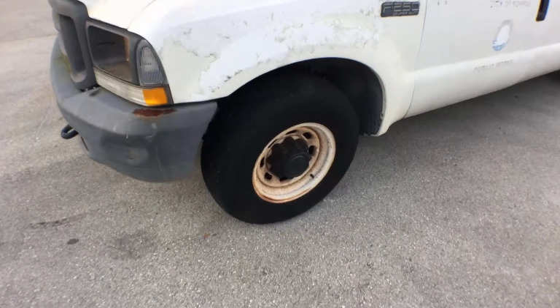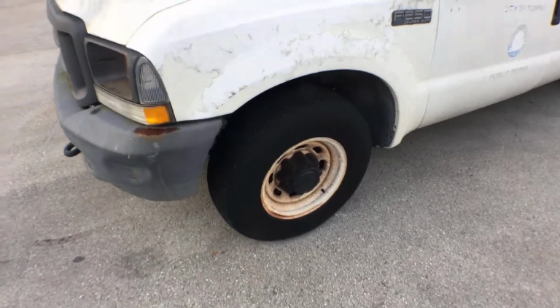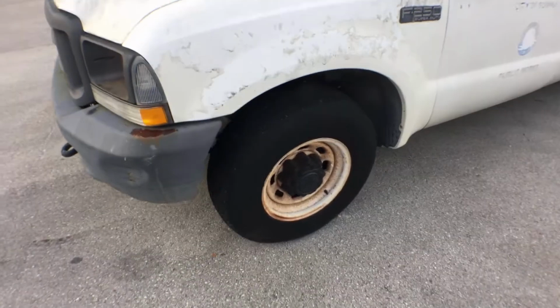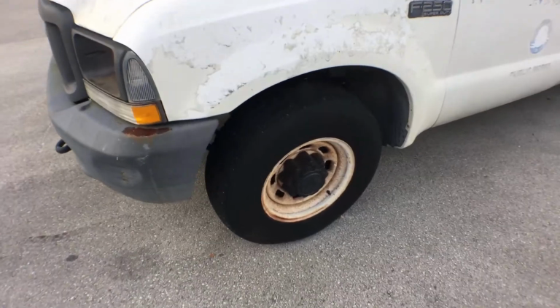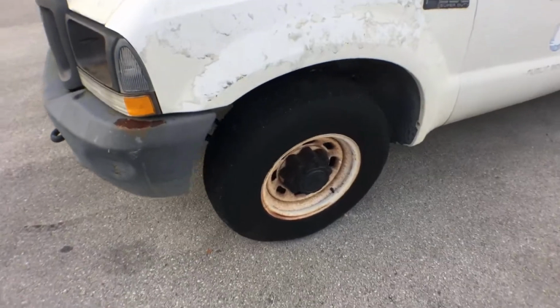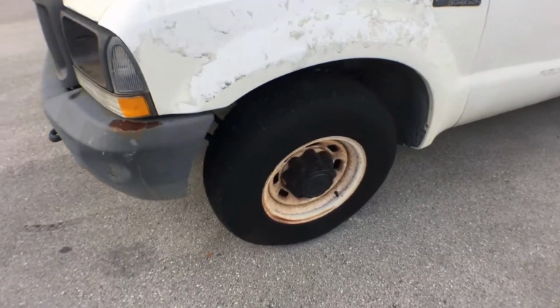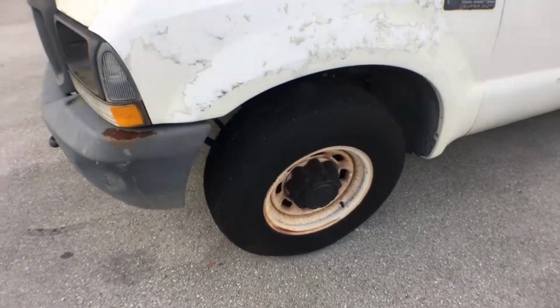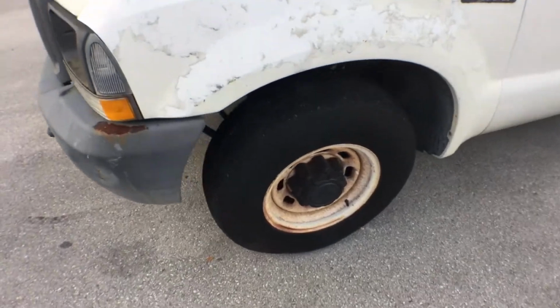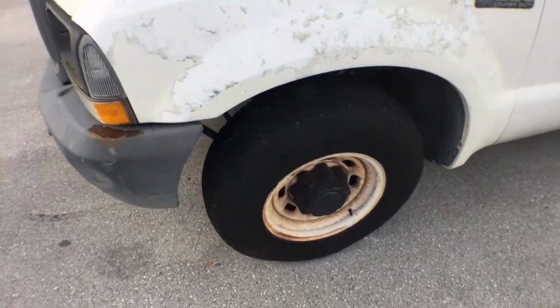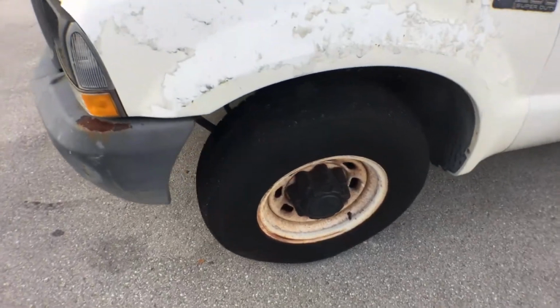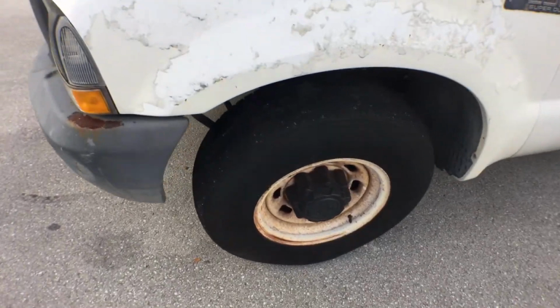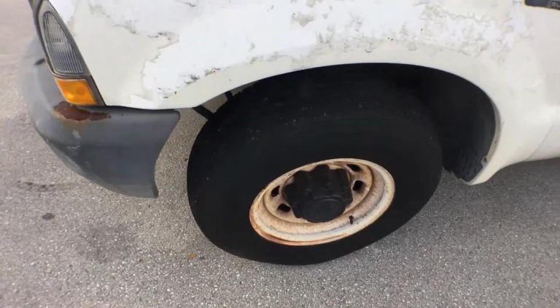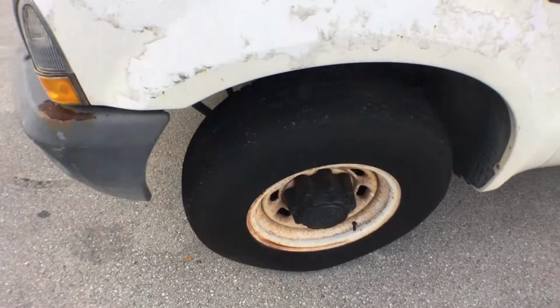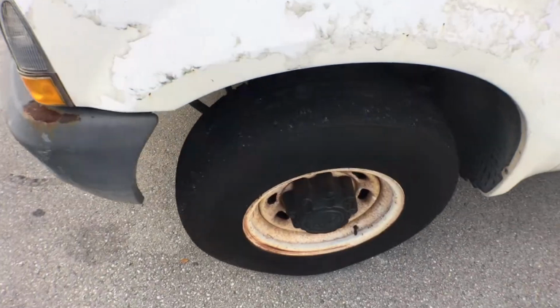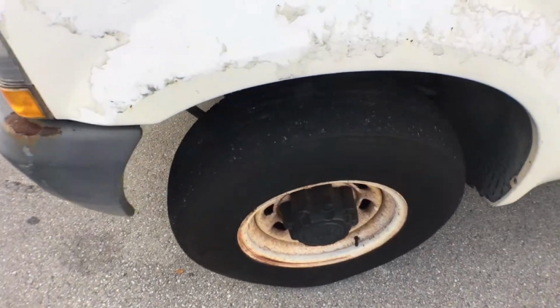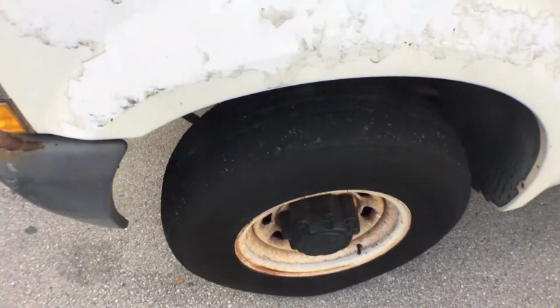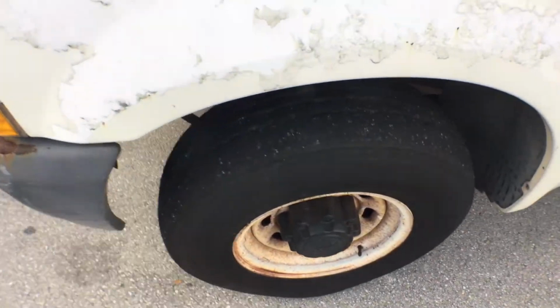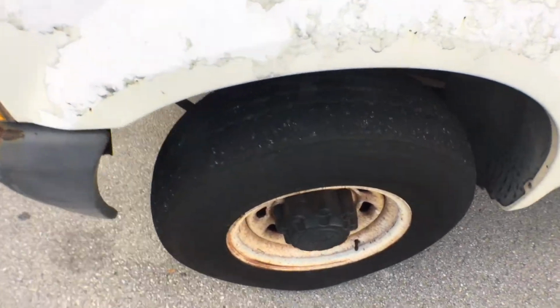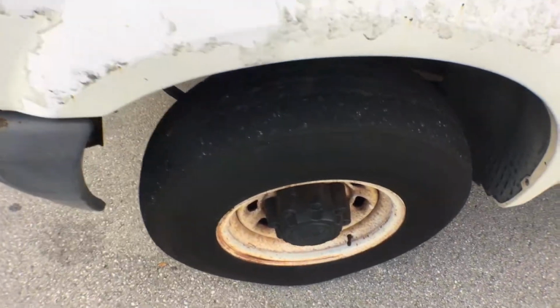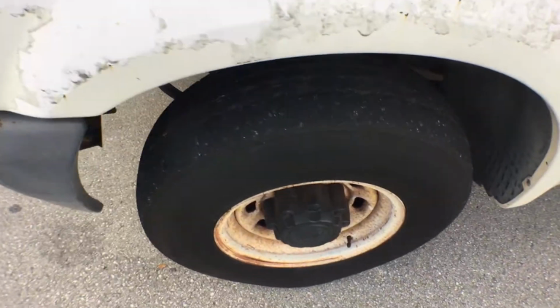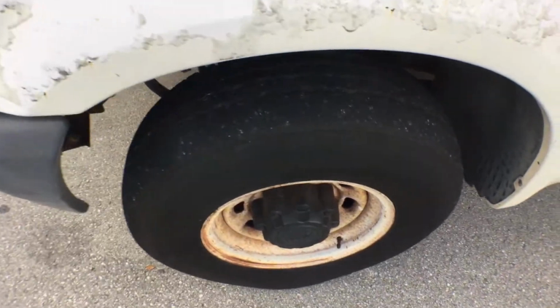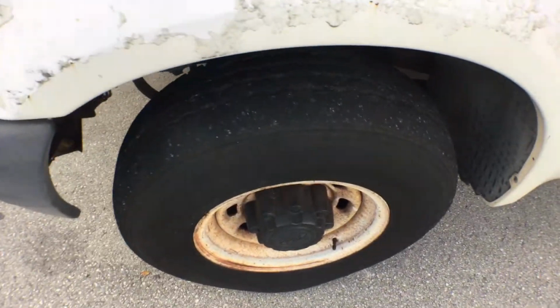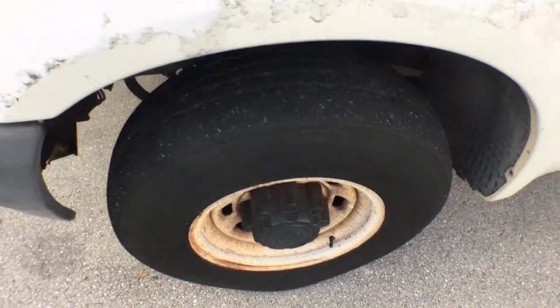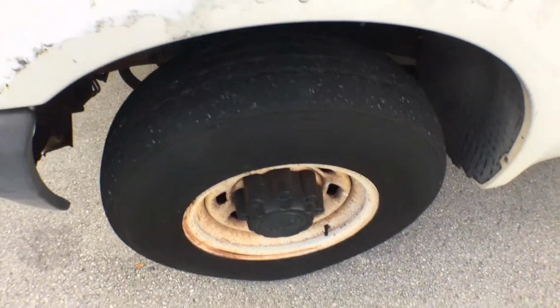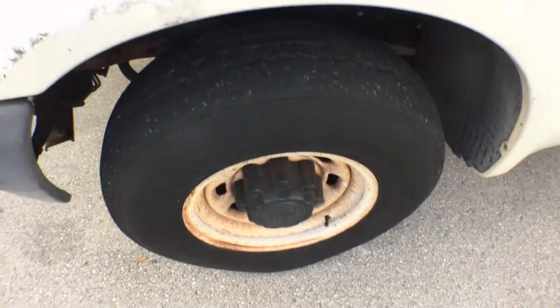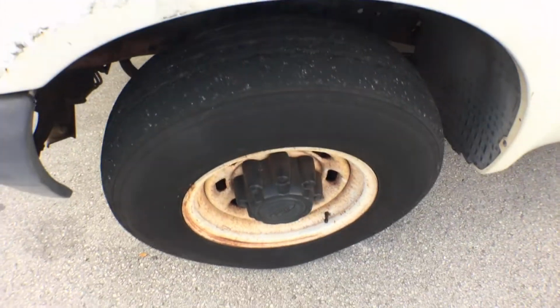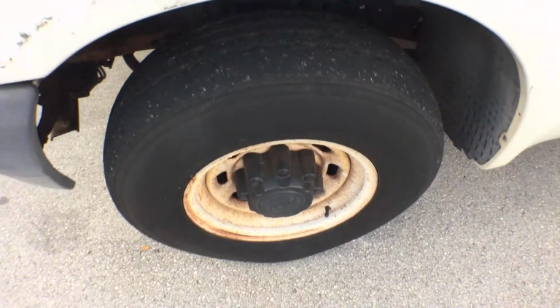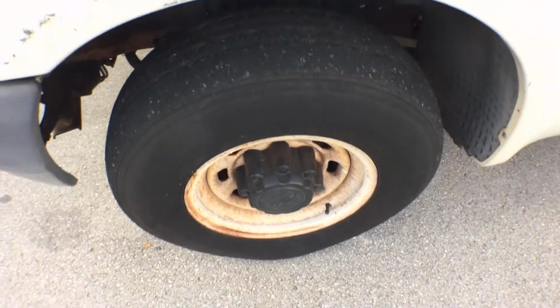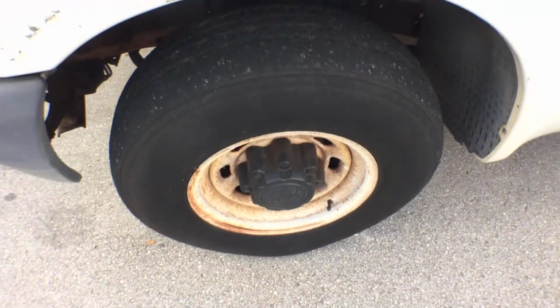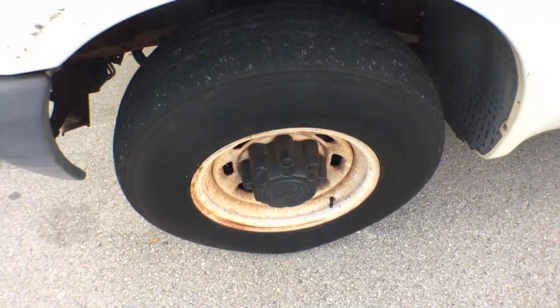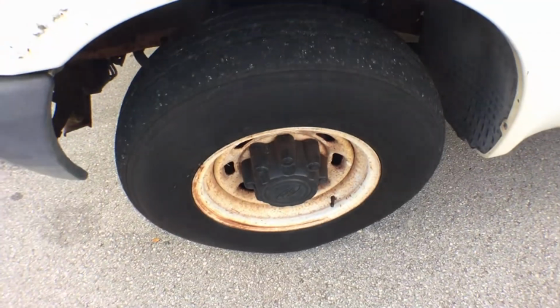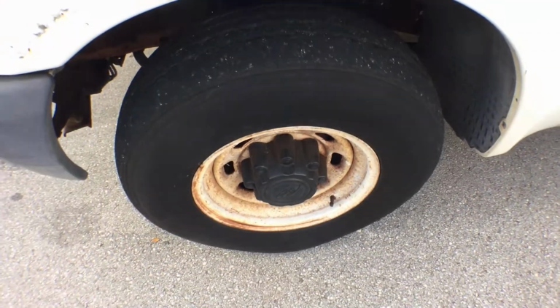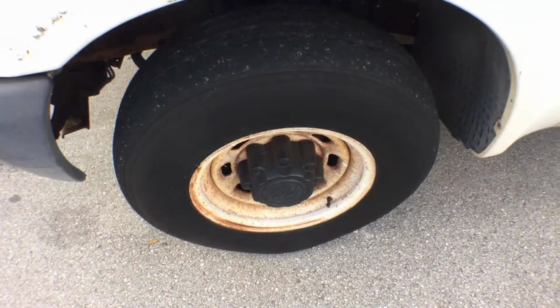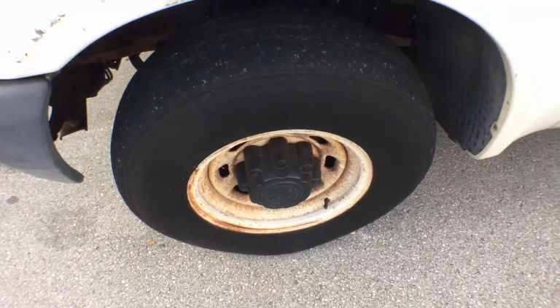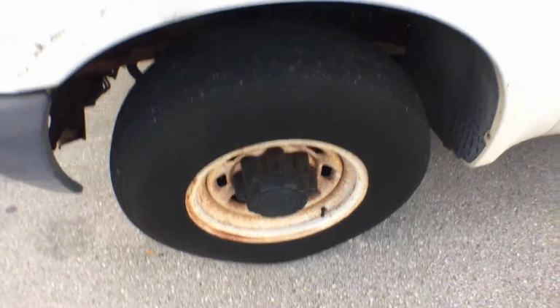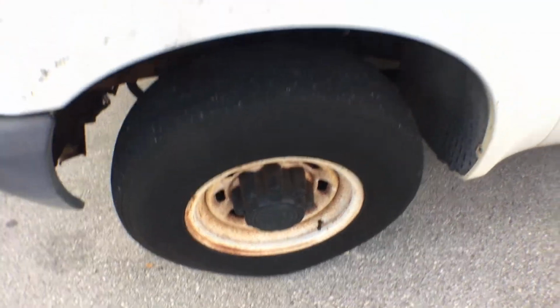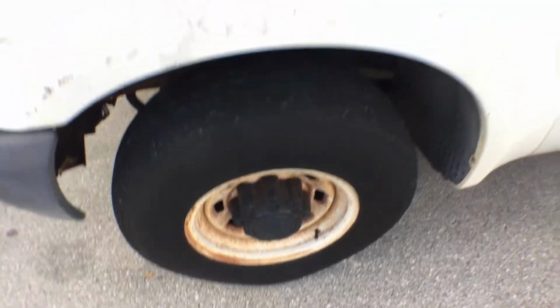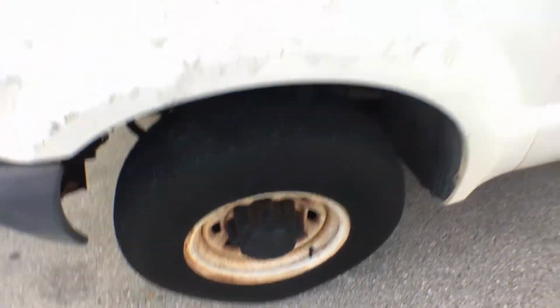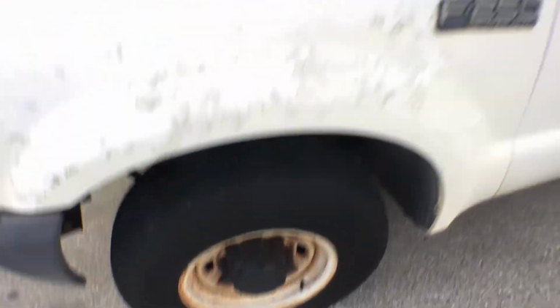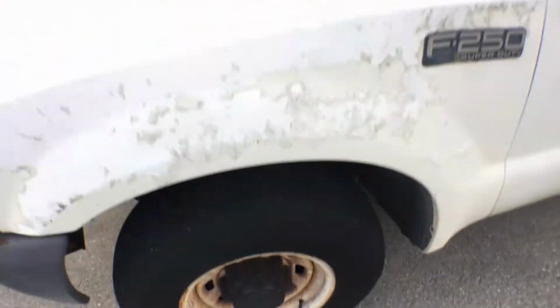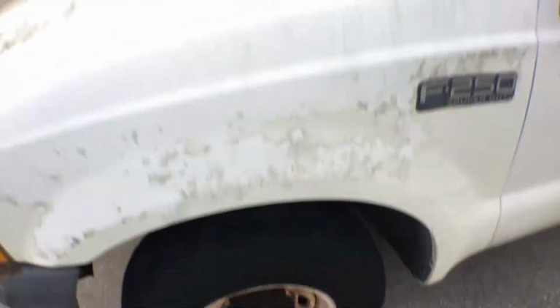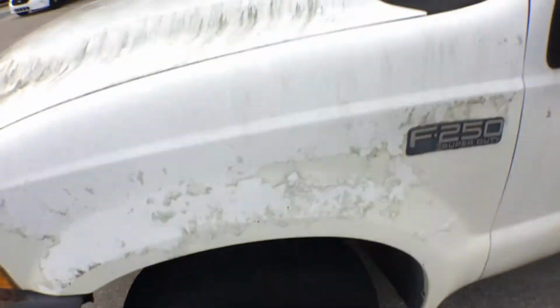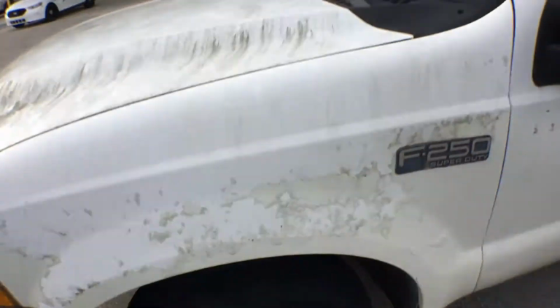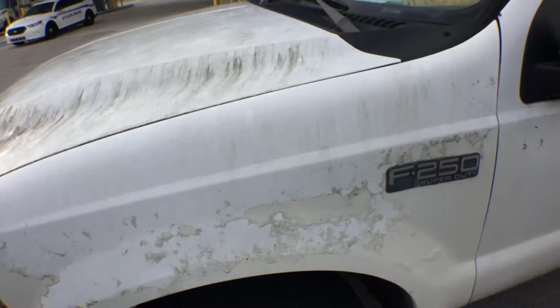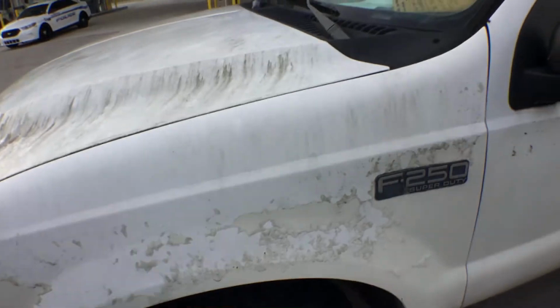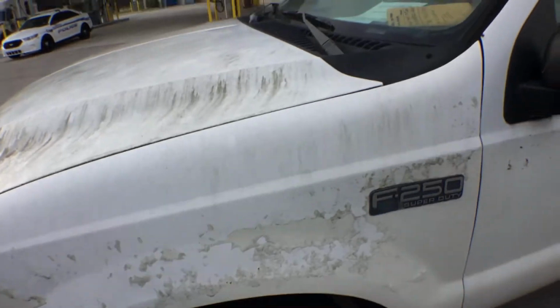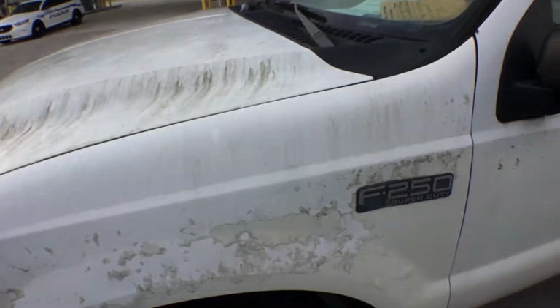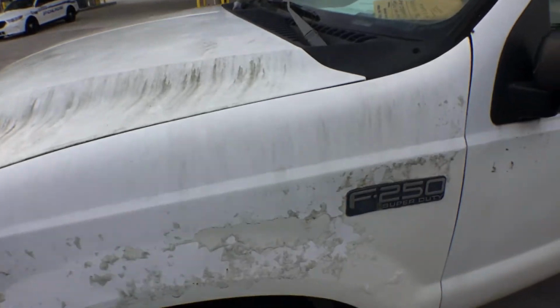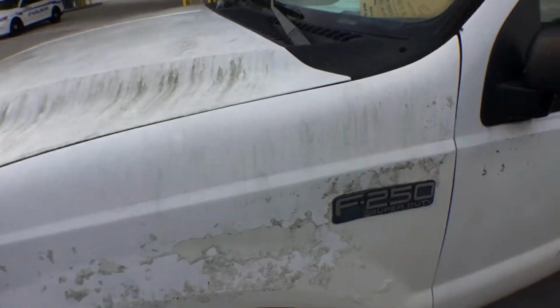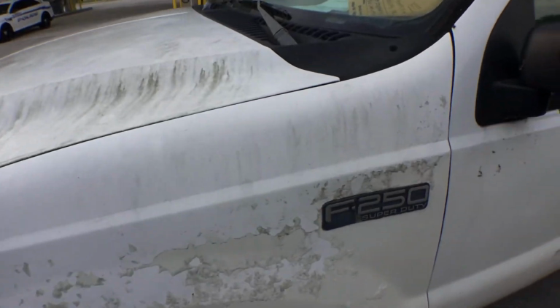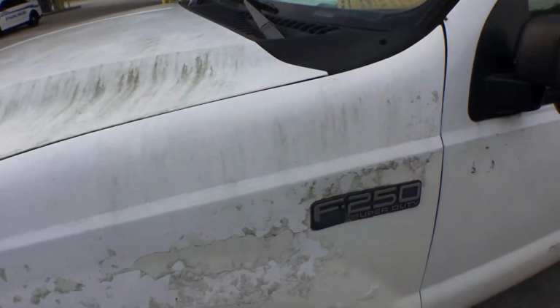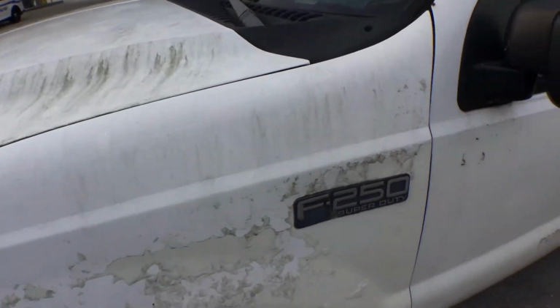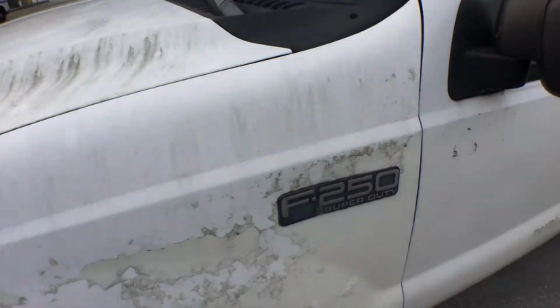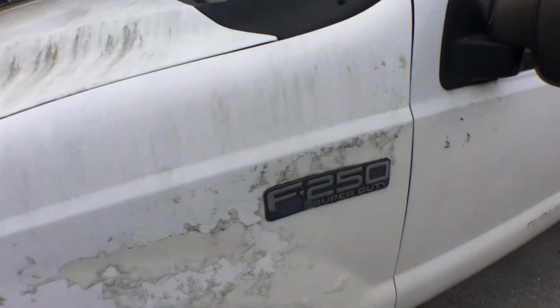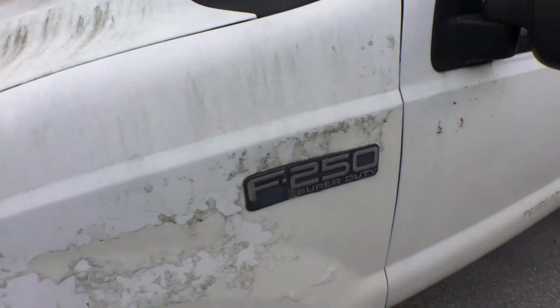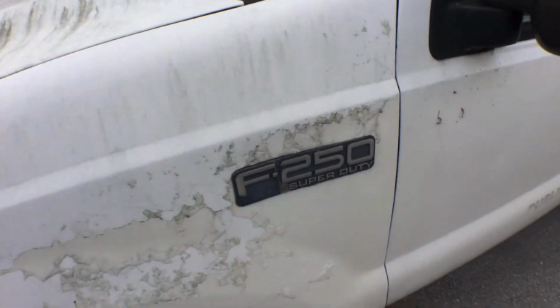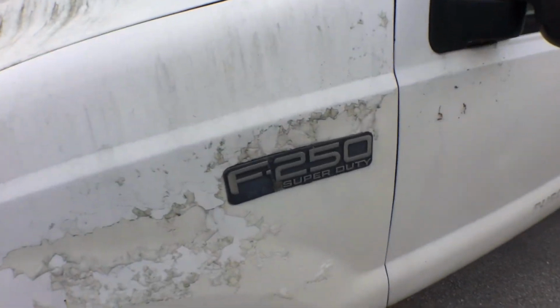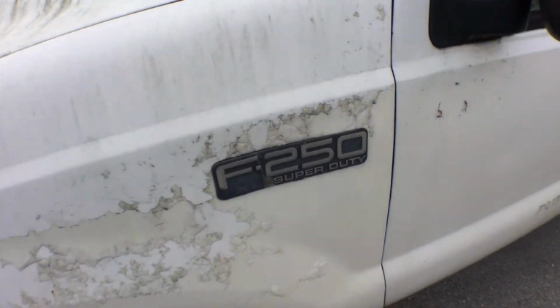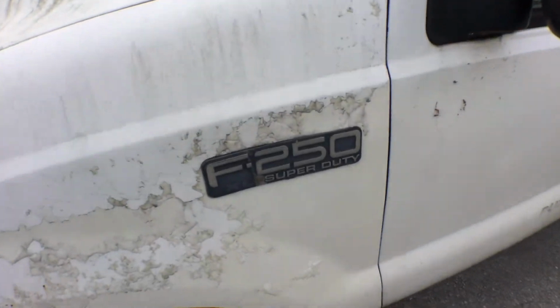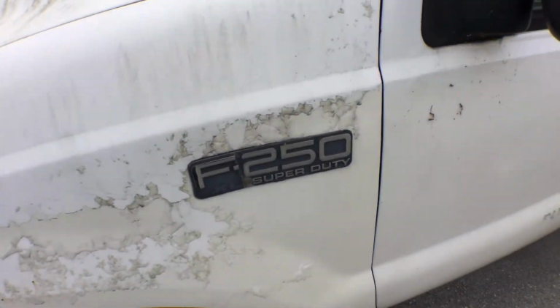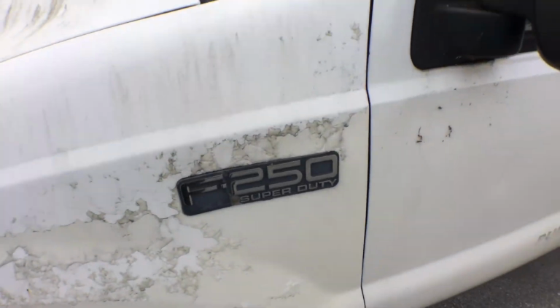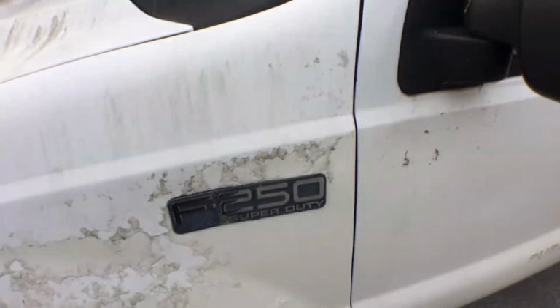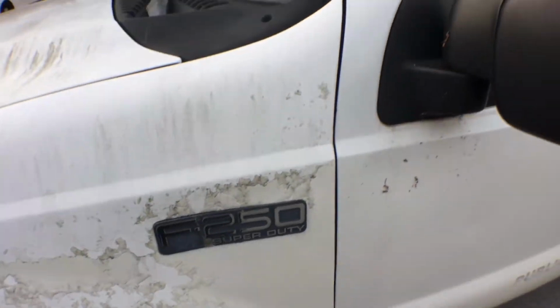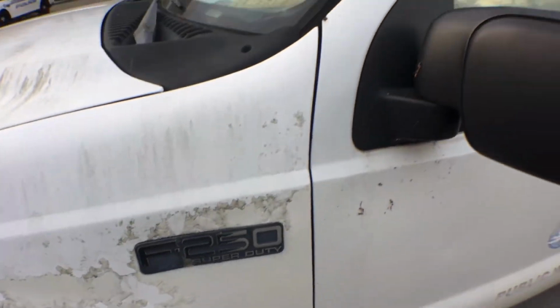The front tires are worn — both of them. It's a super duty.